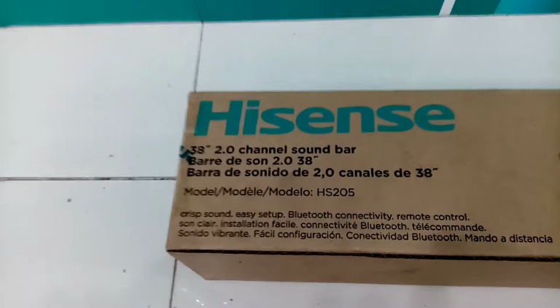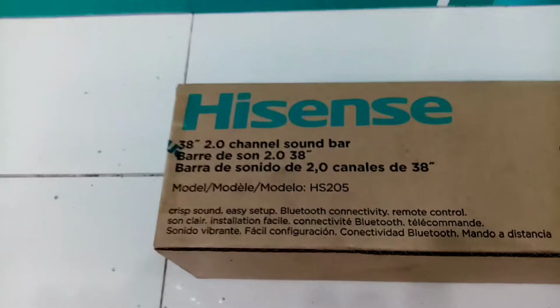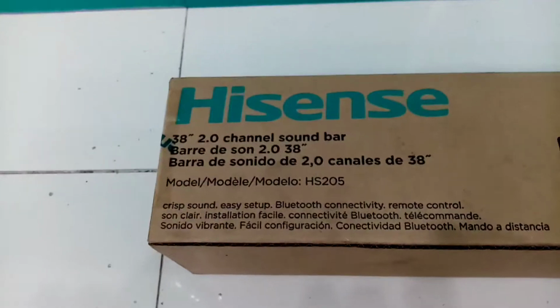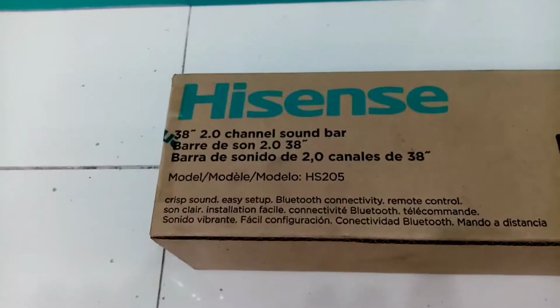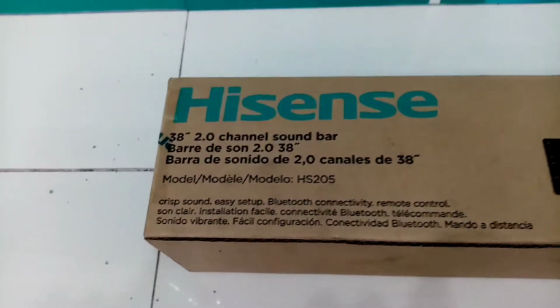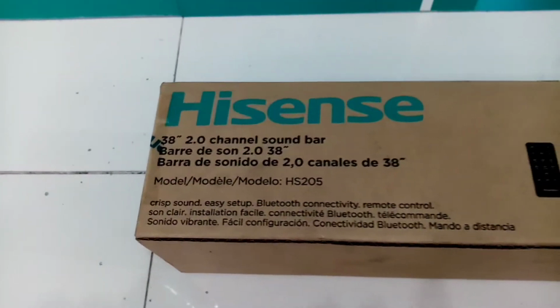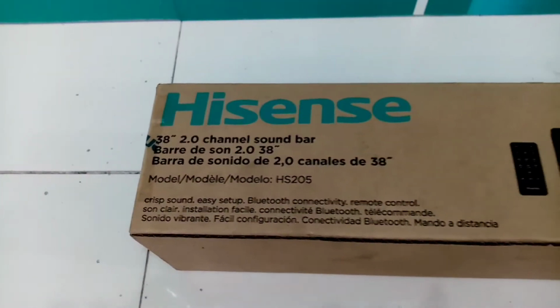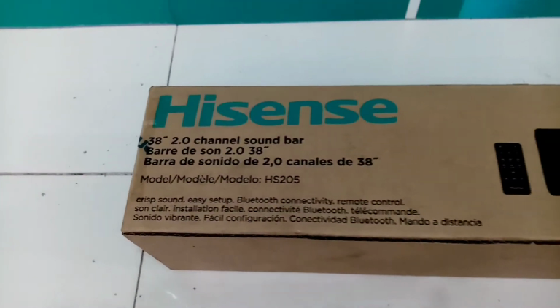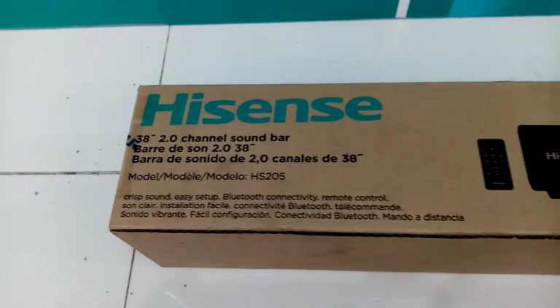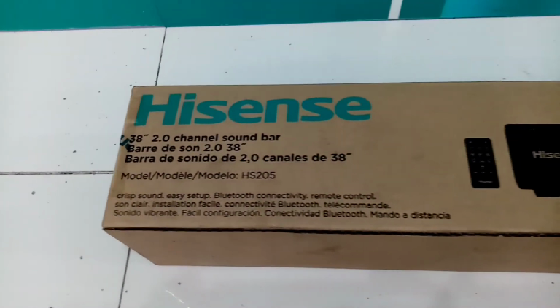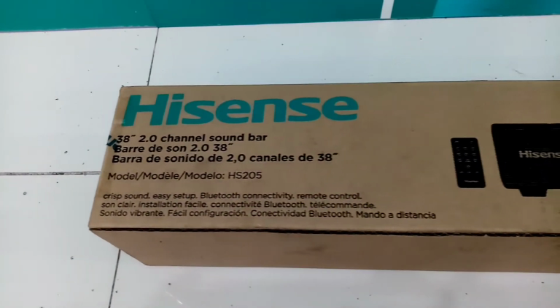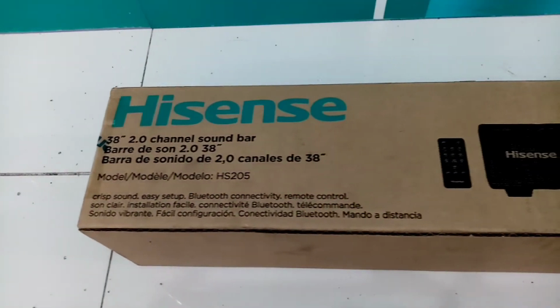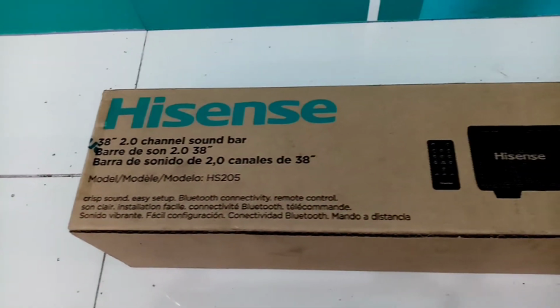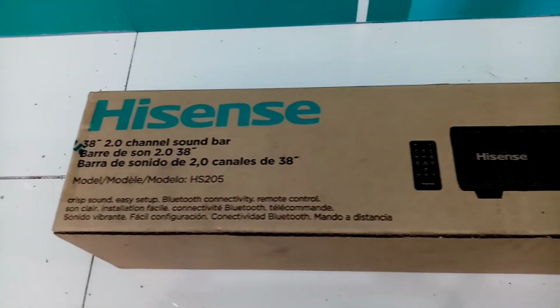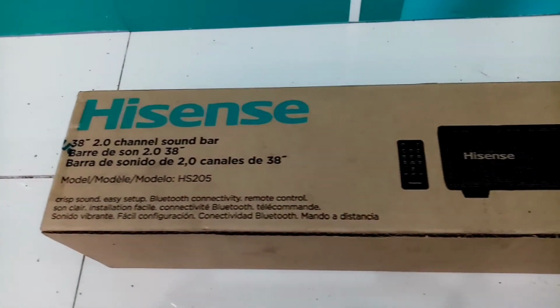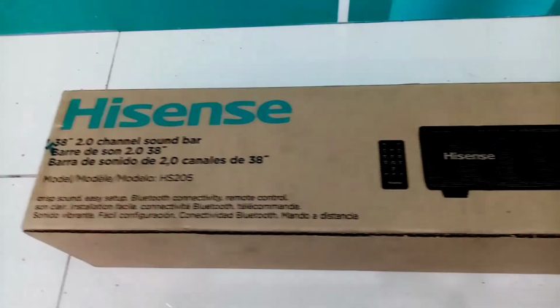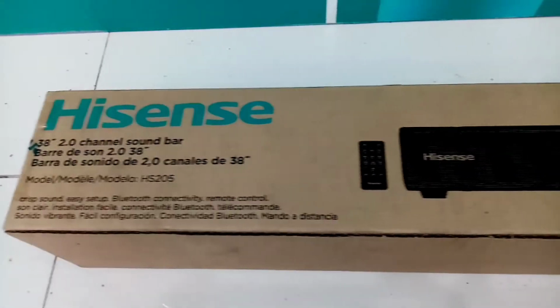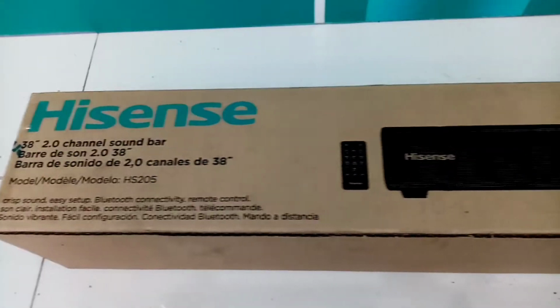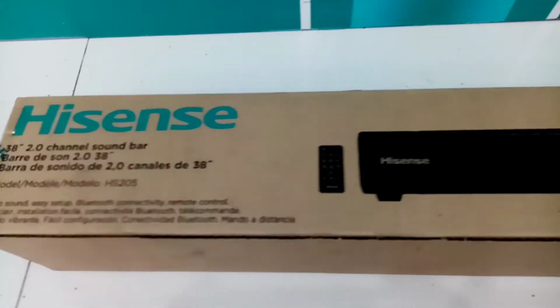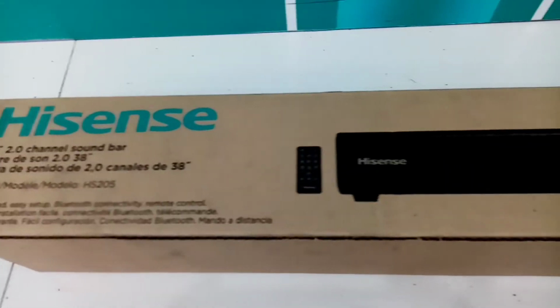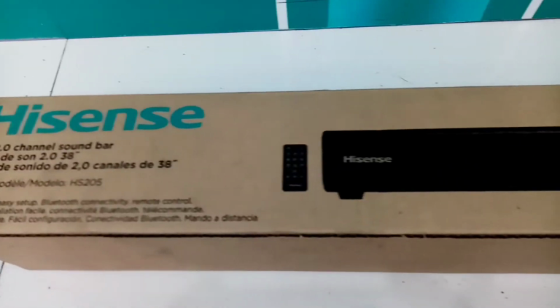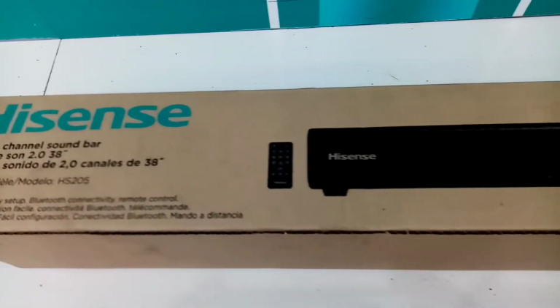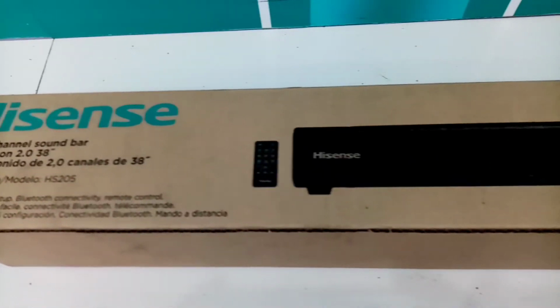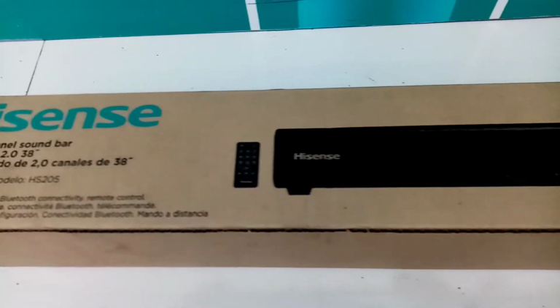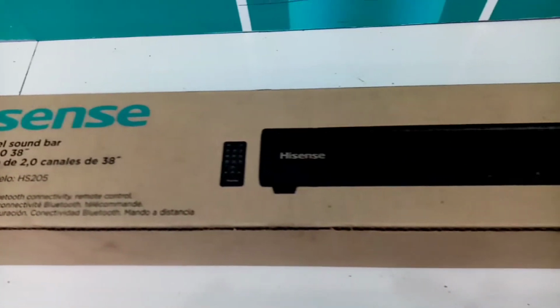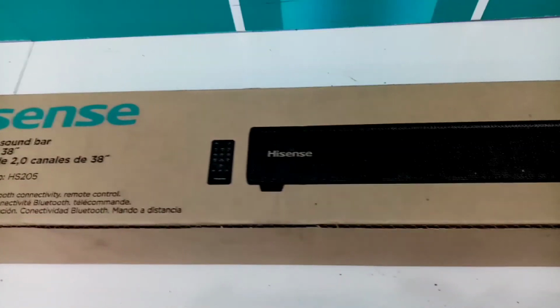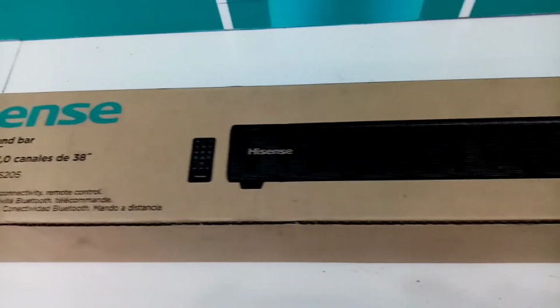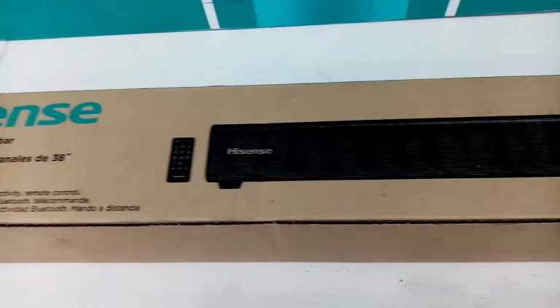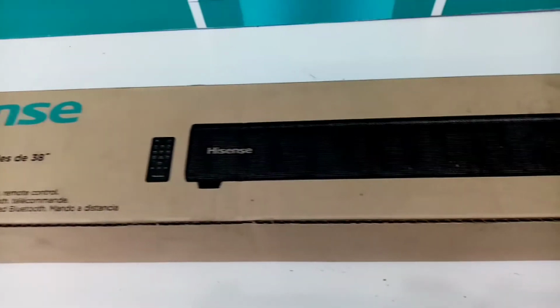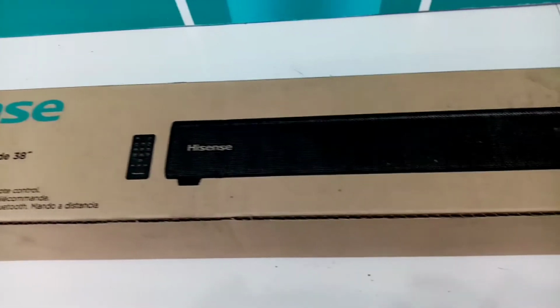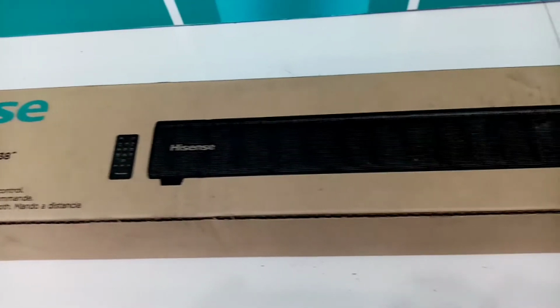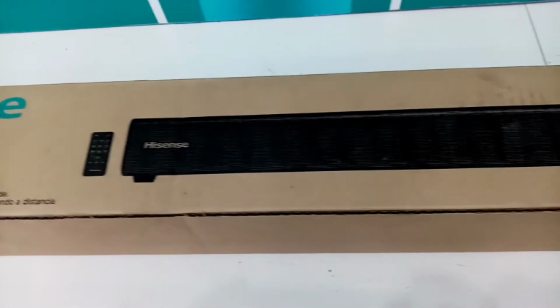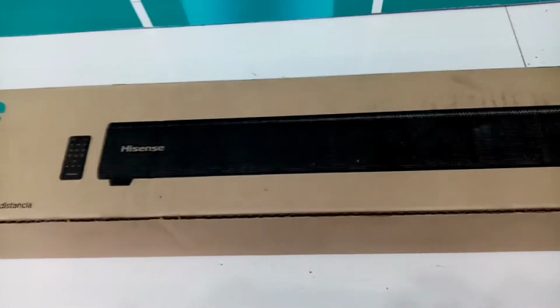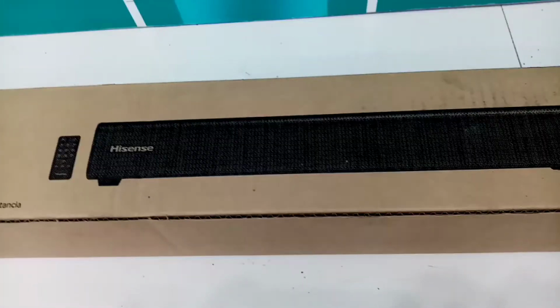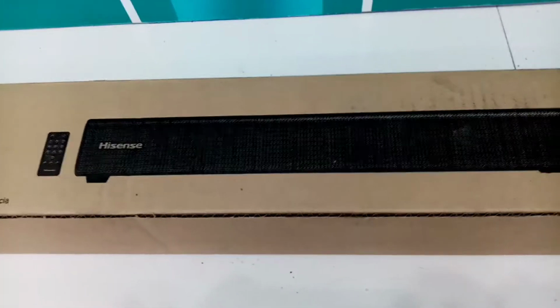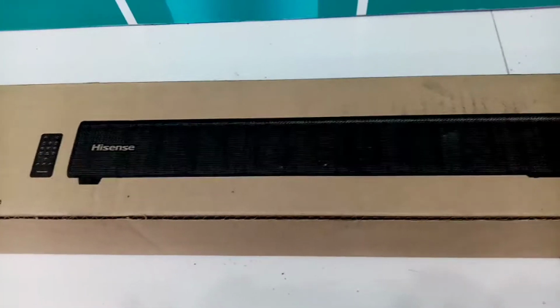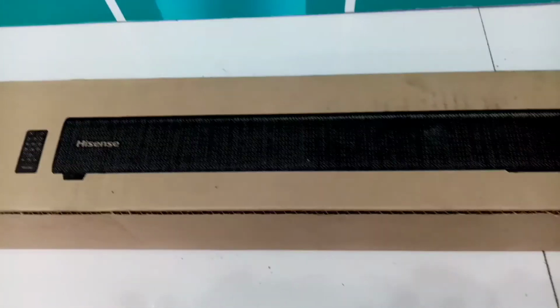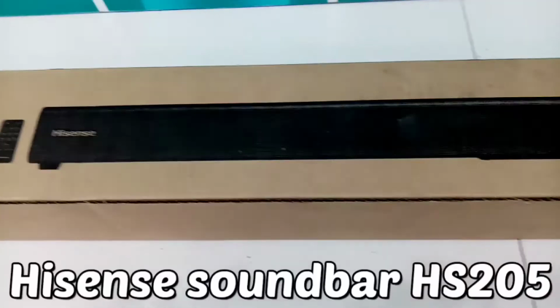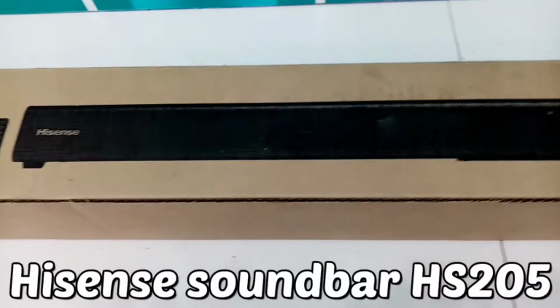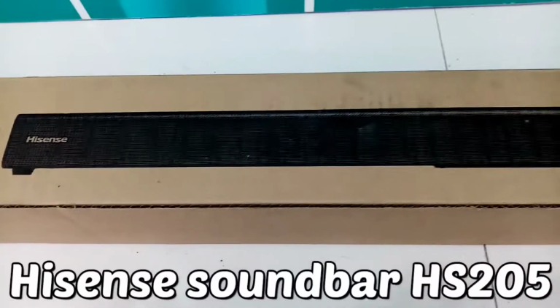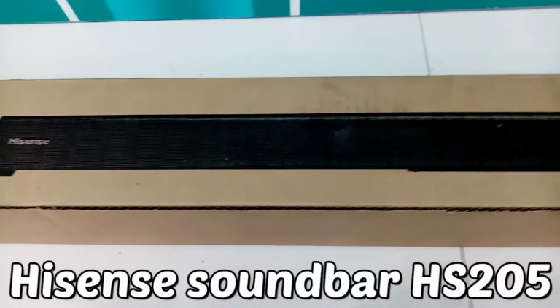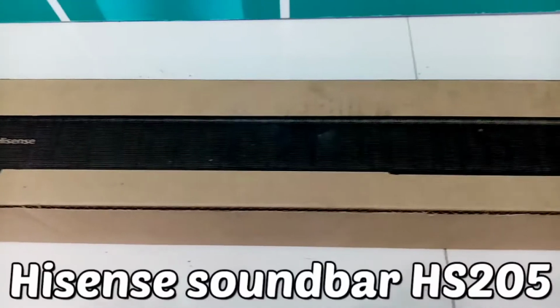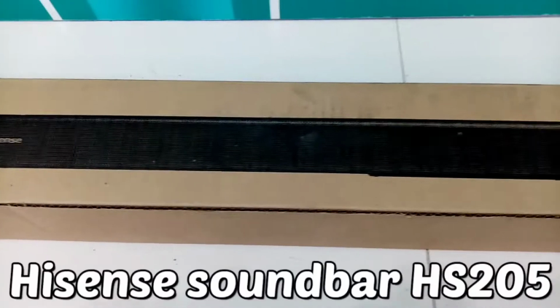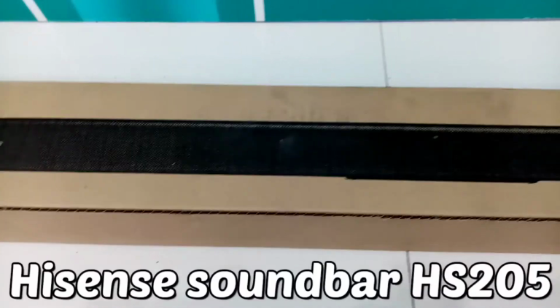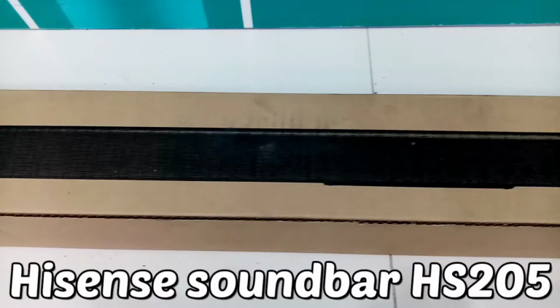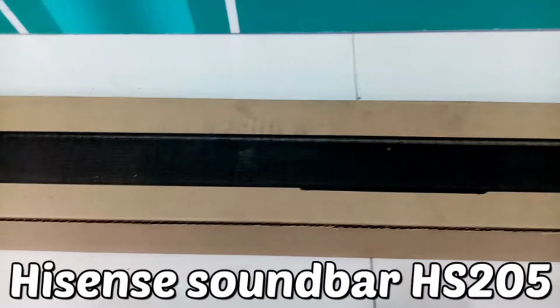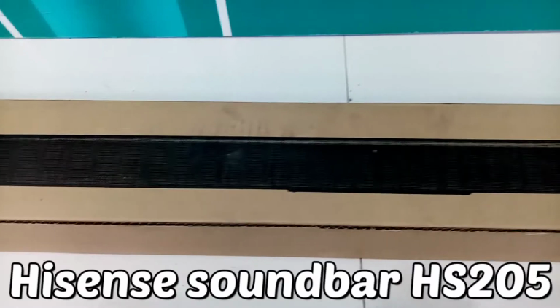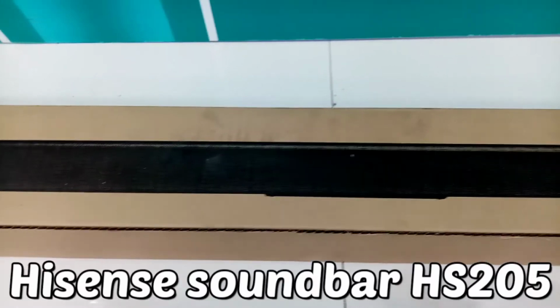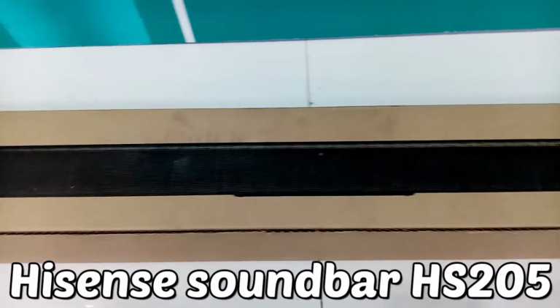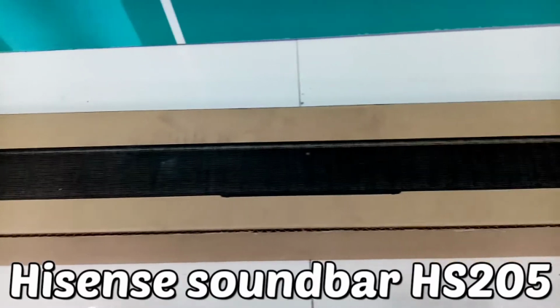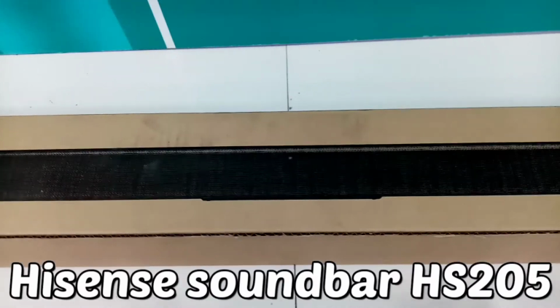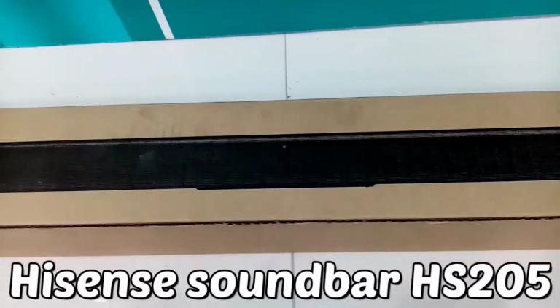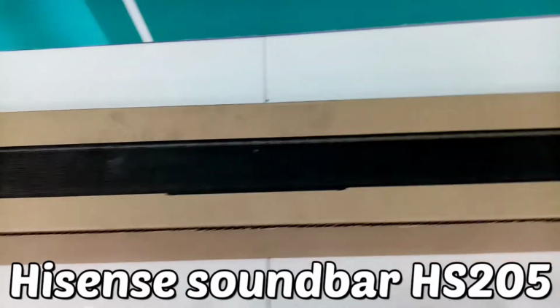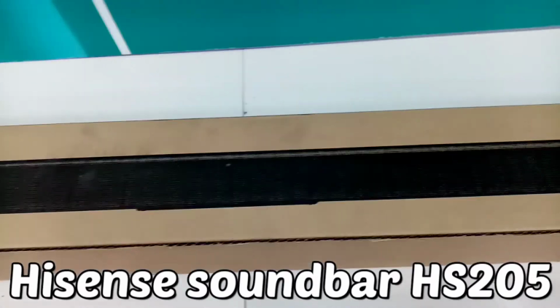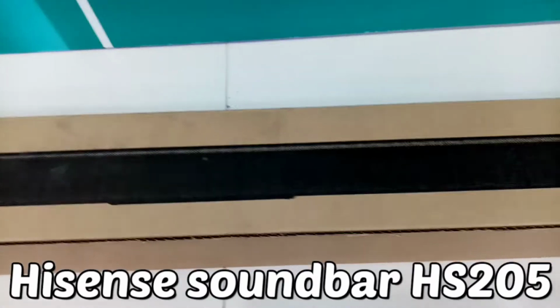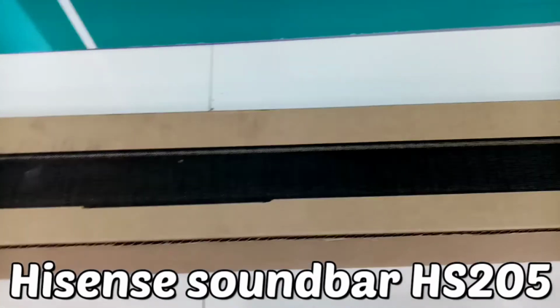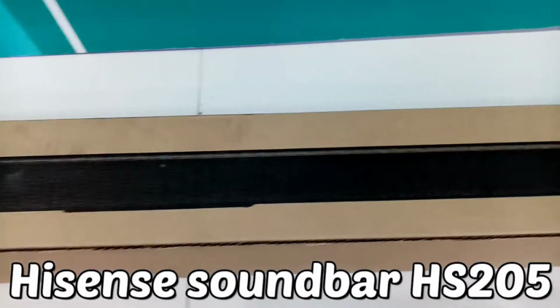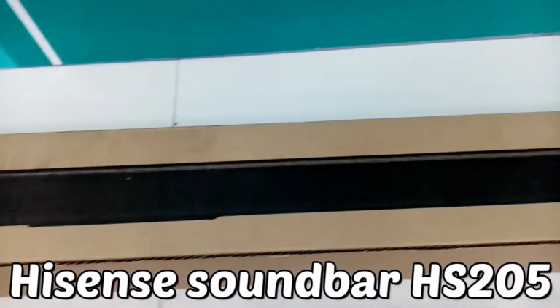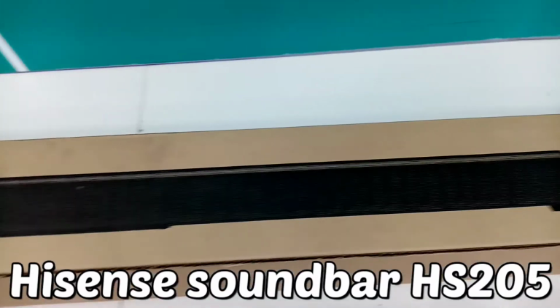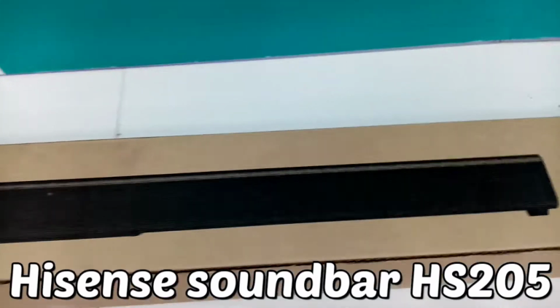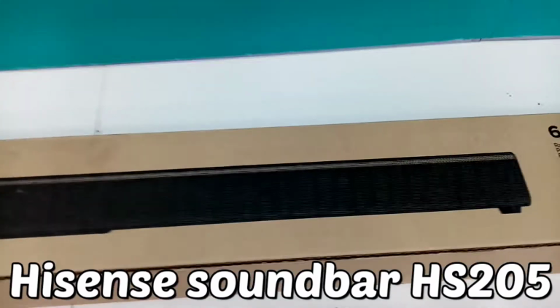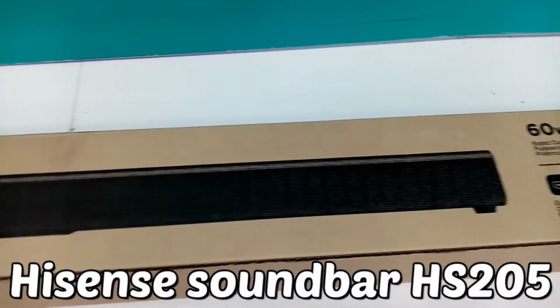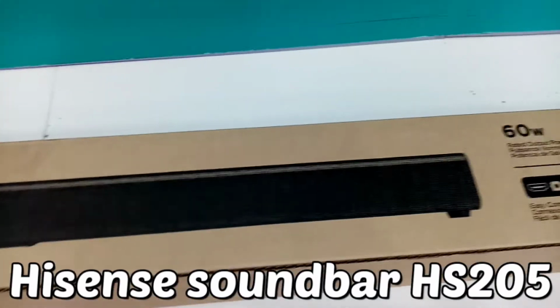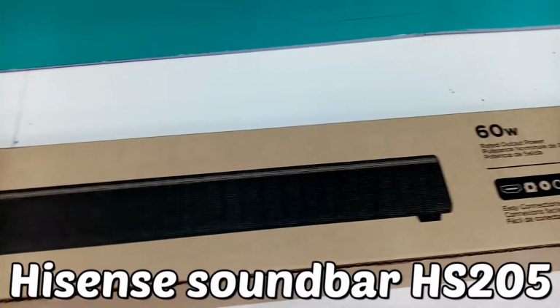In this video I will go in to unbox this free soundbar from Hisense — the Hisense Bluetooth Soundbar HS205.